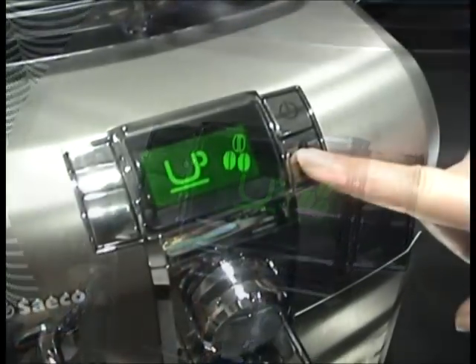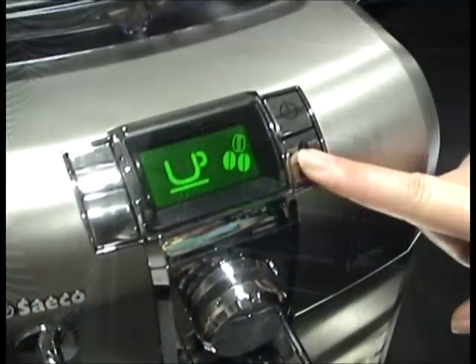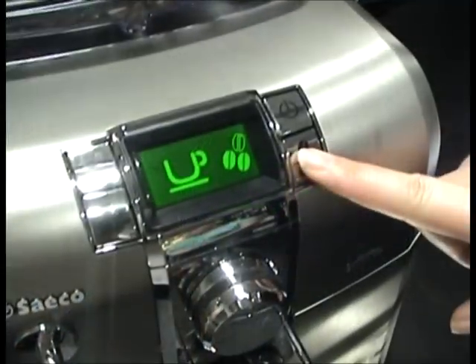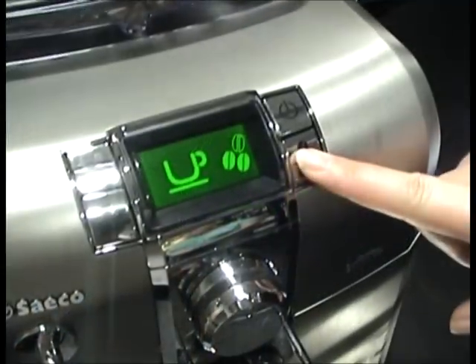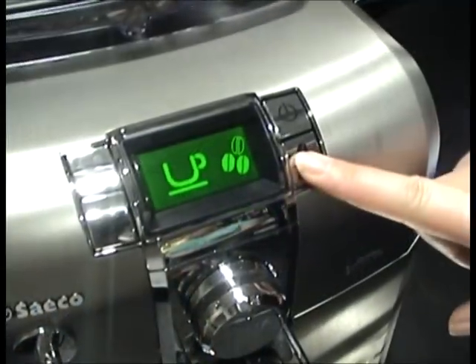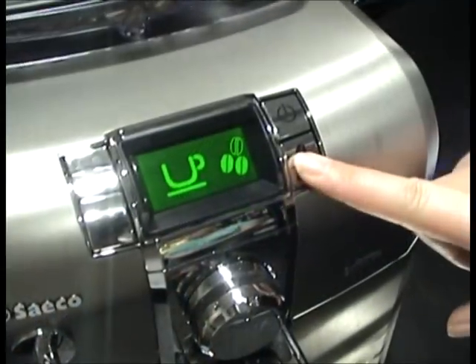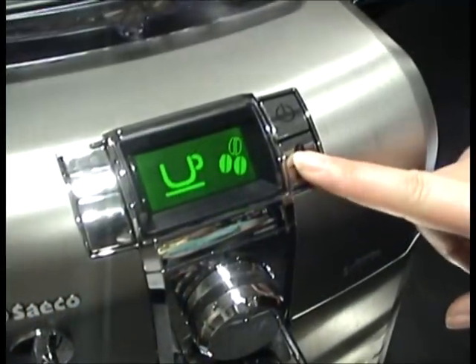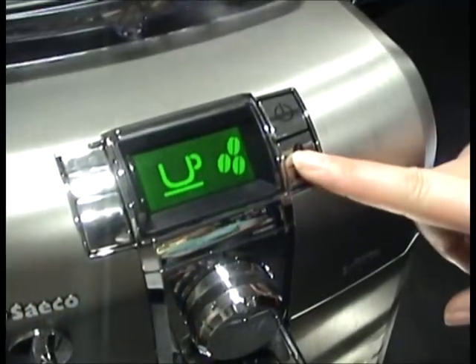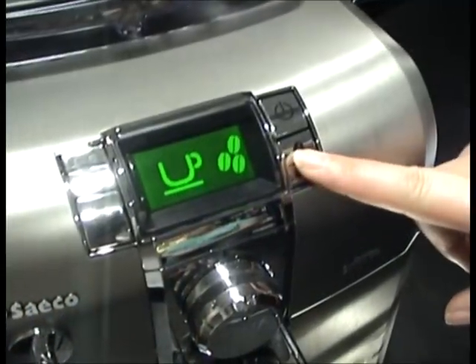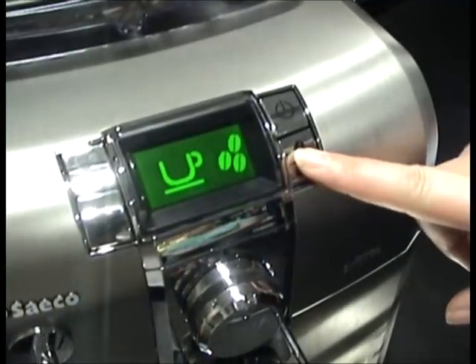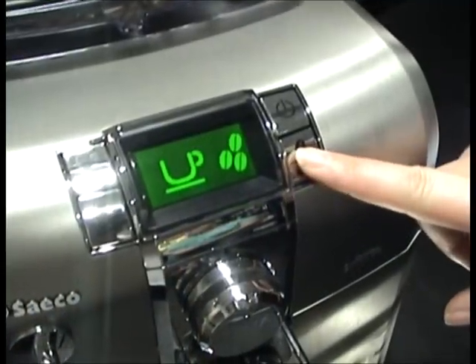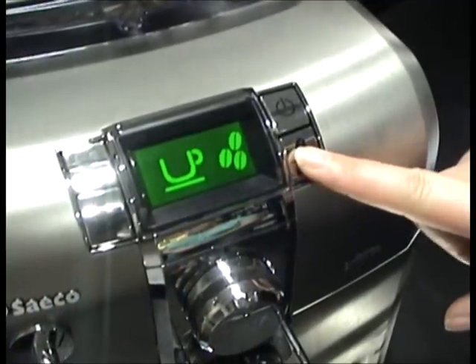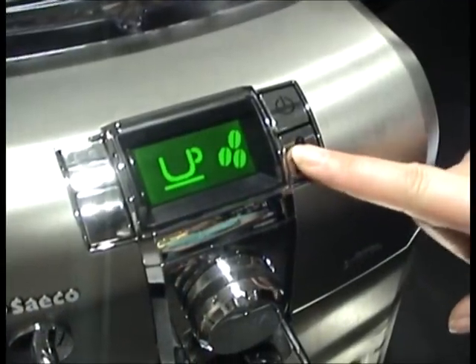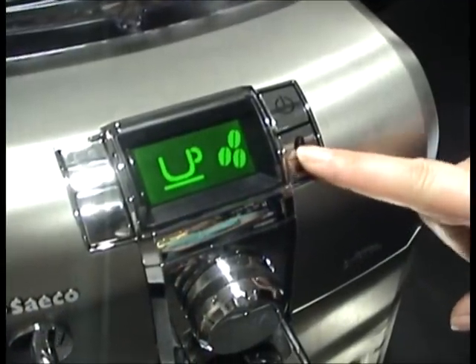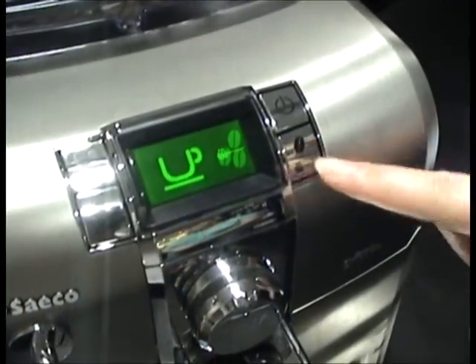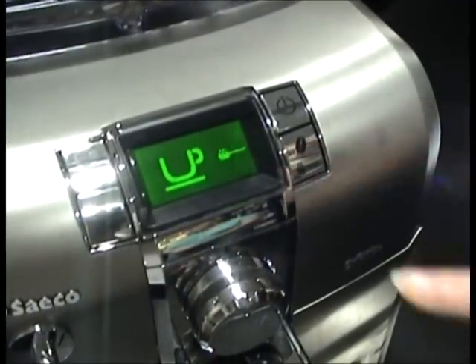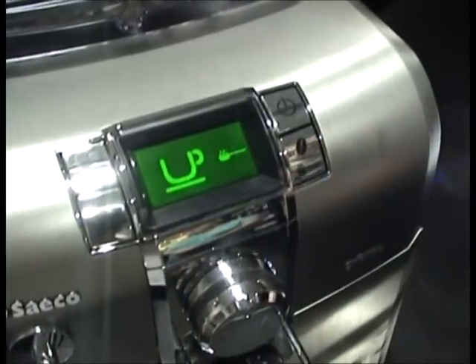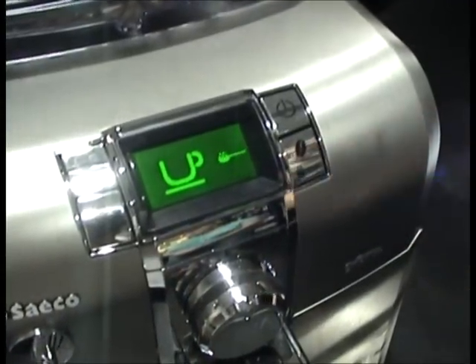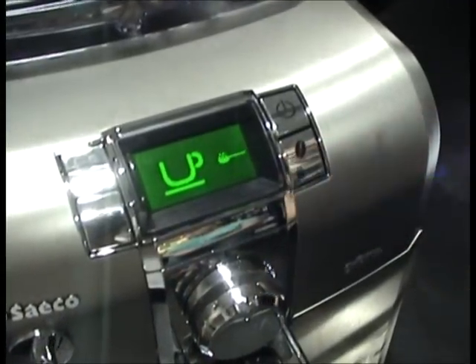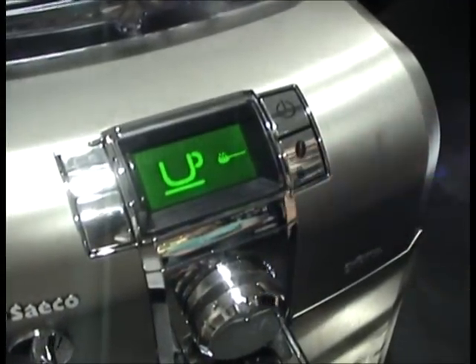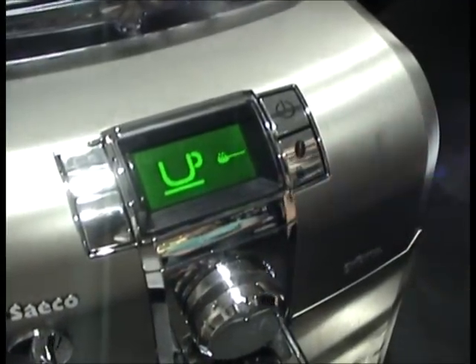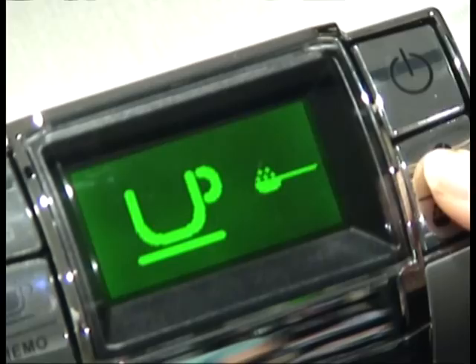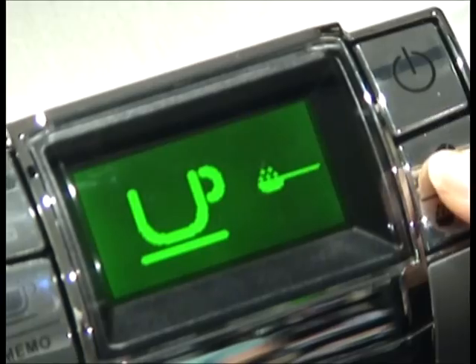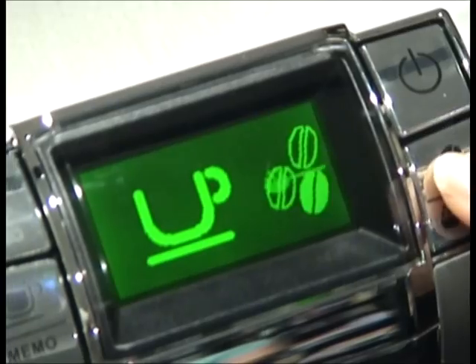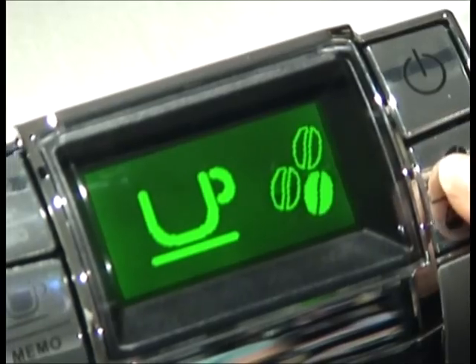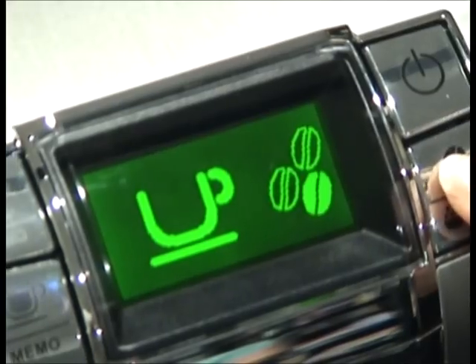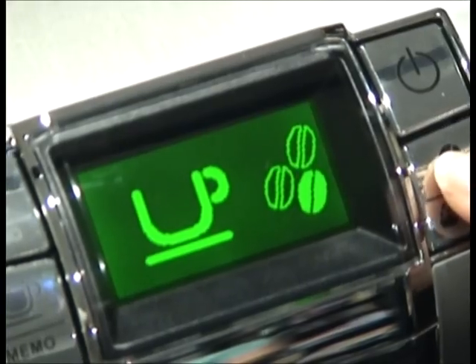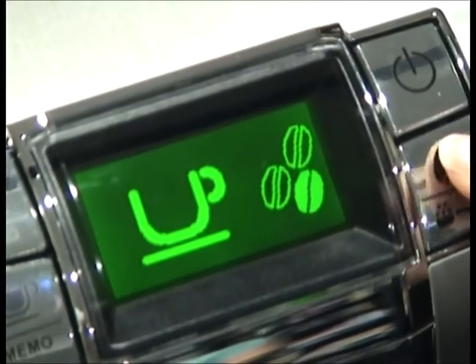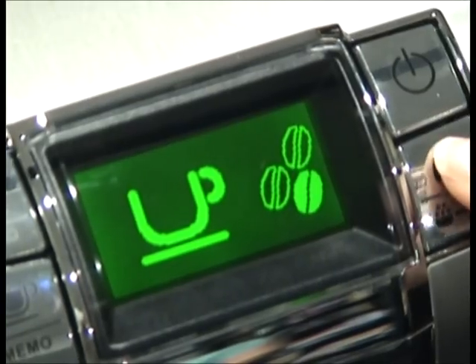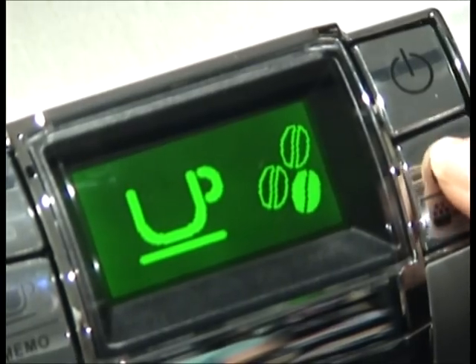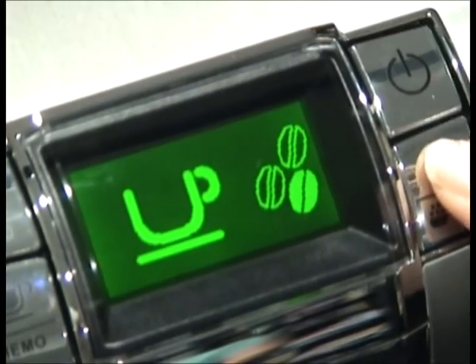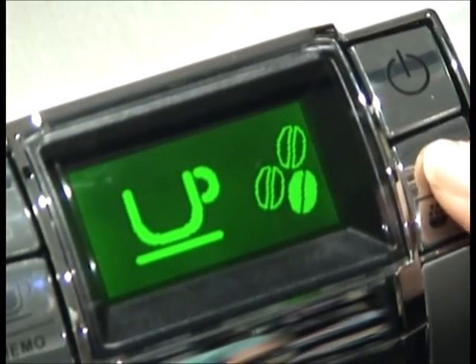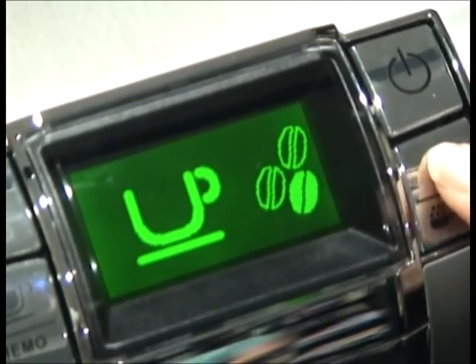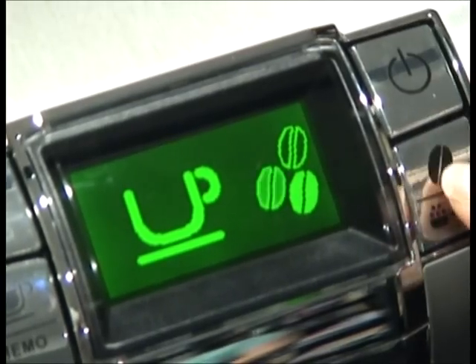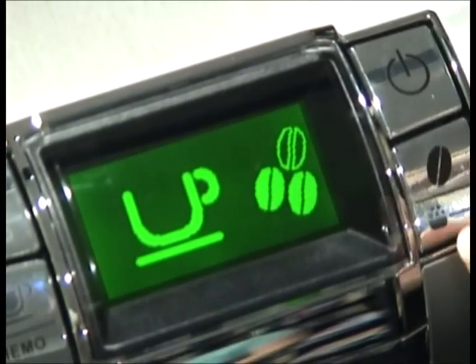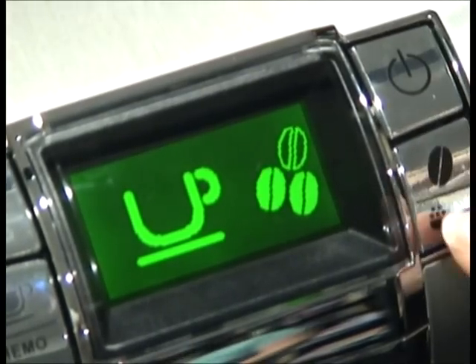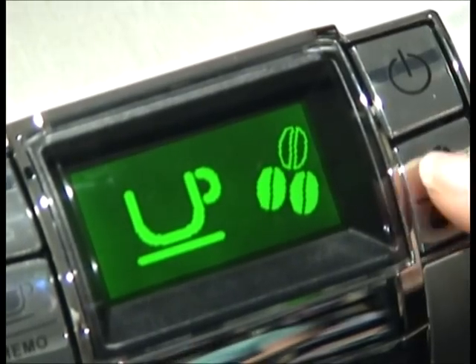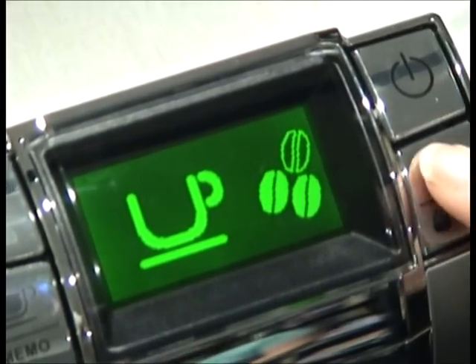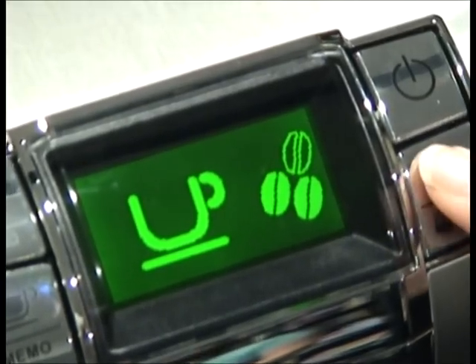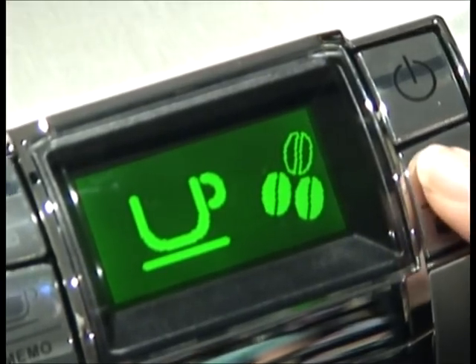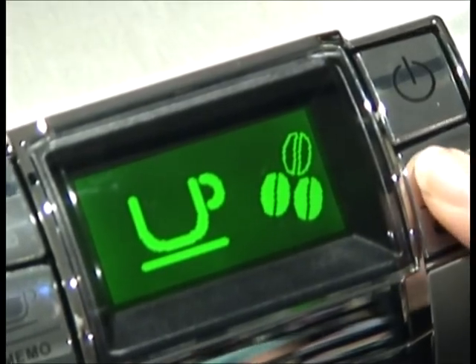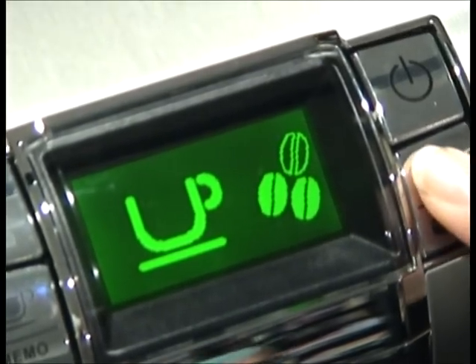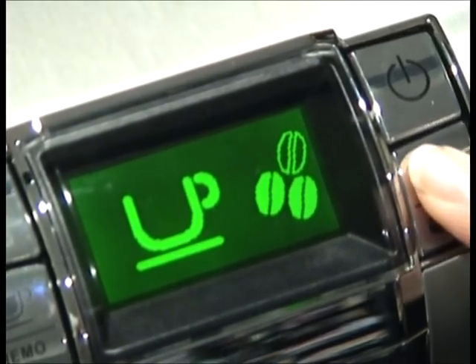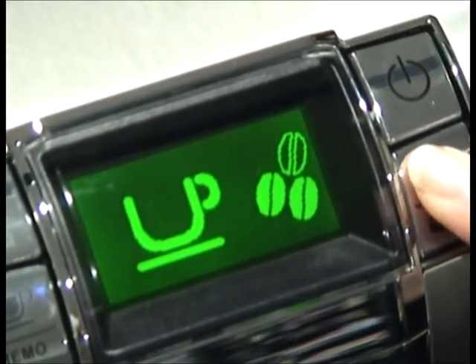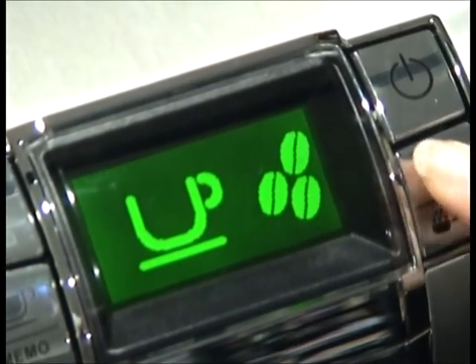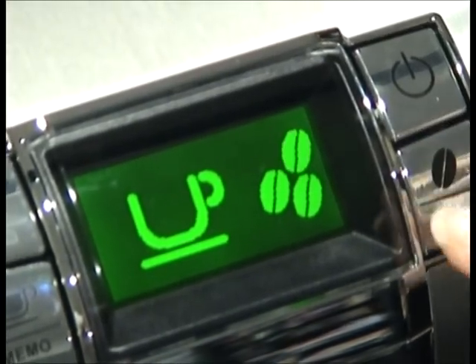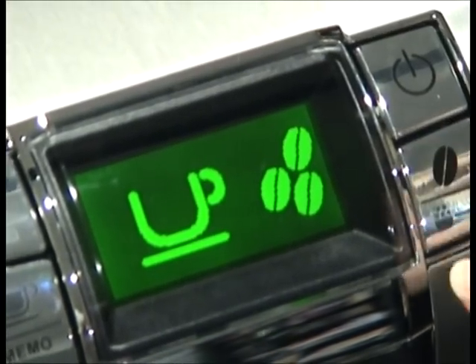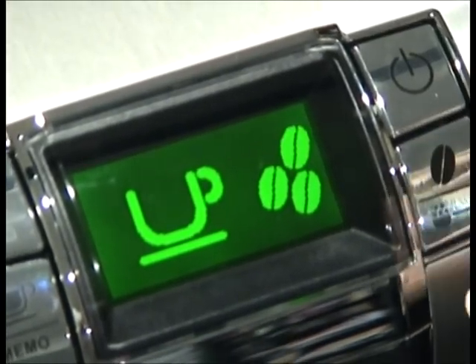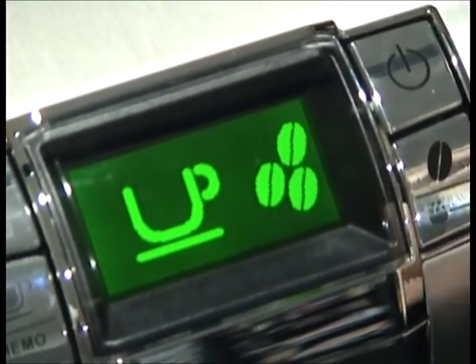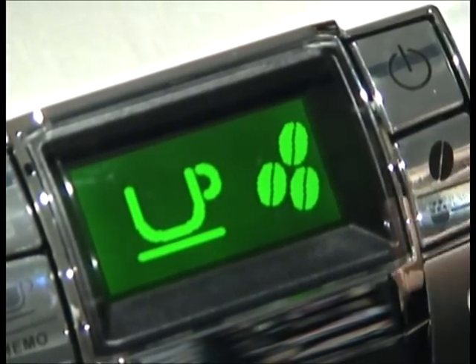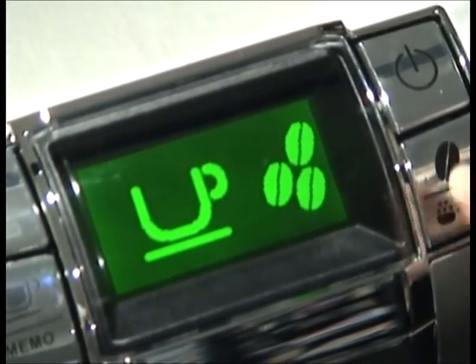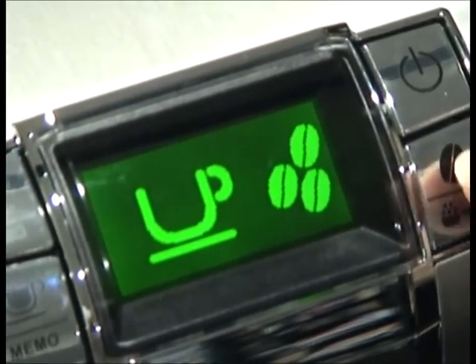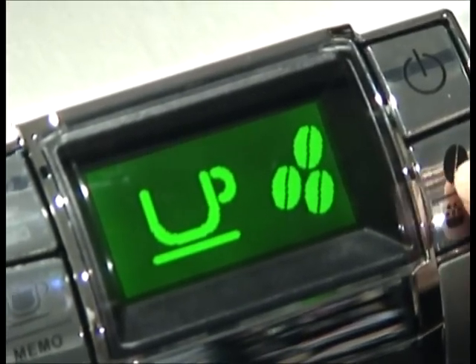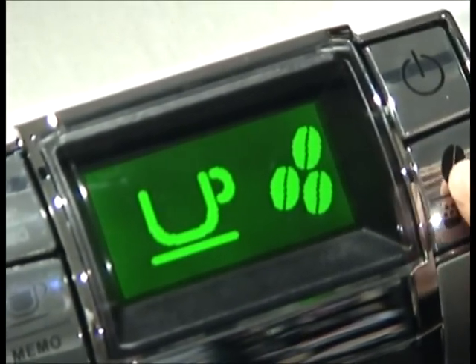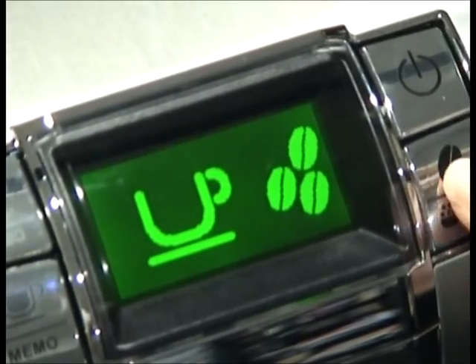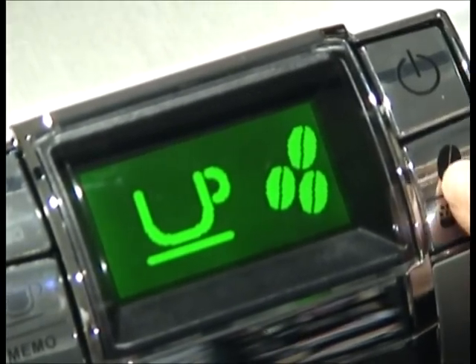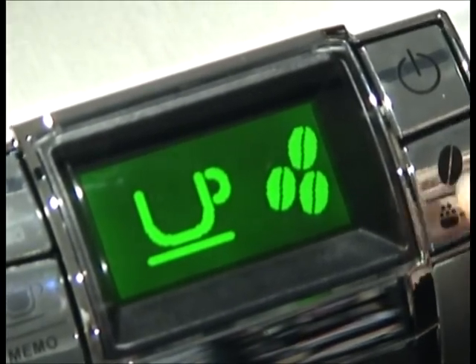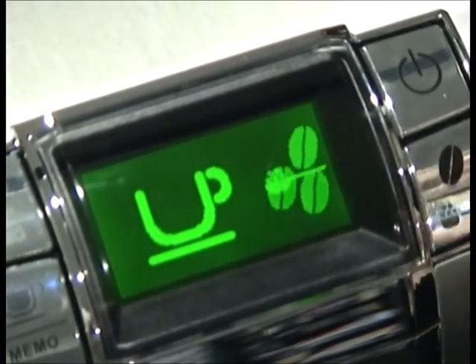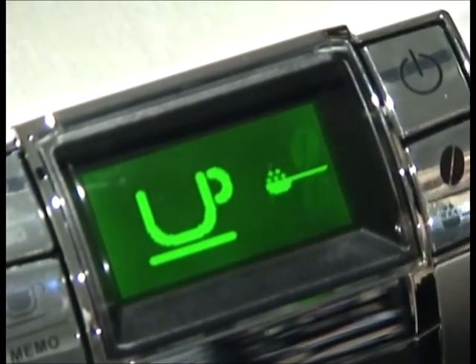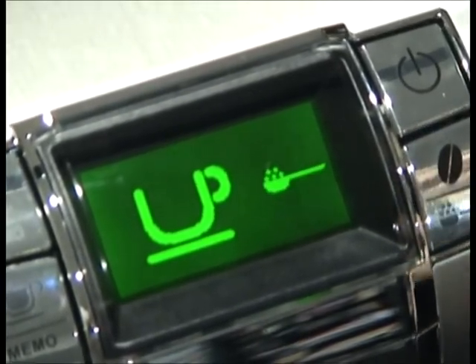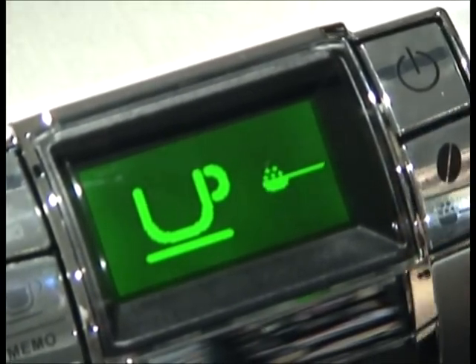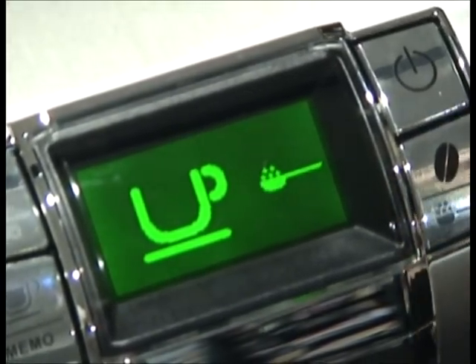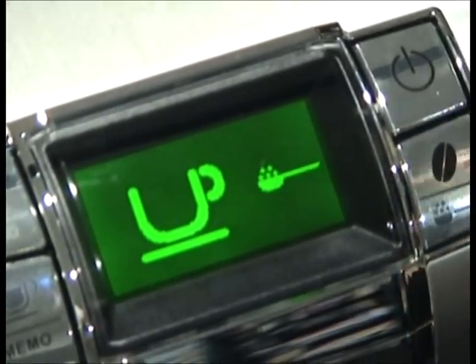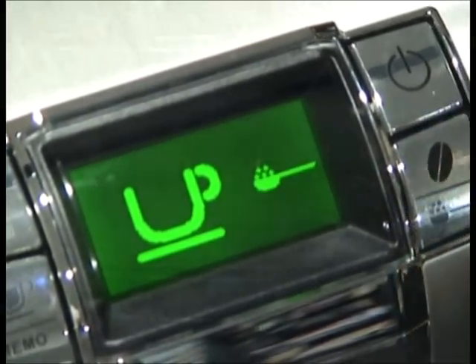You can program your preferences — for example, not-so-strong, strong, or decaf if you prefer.